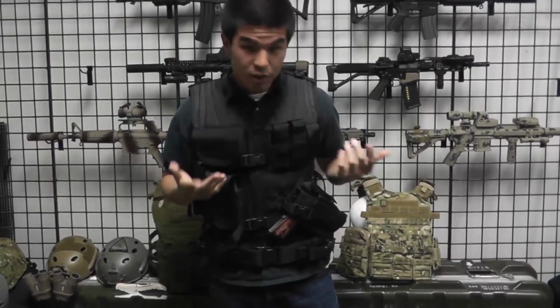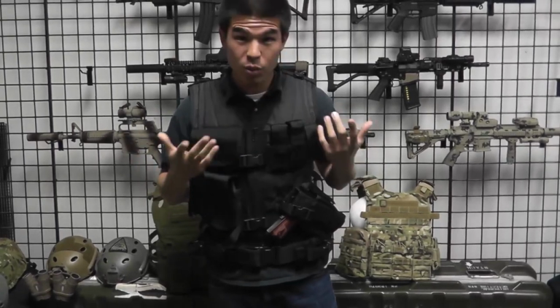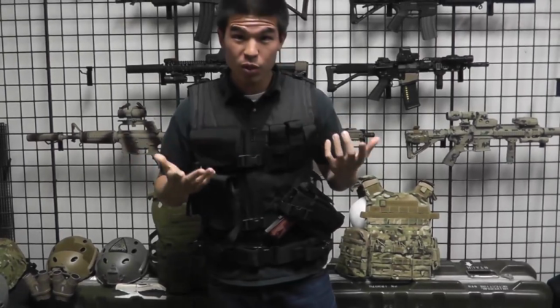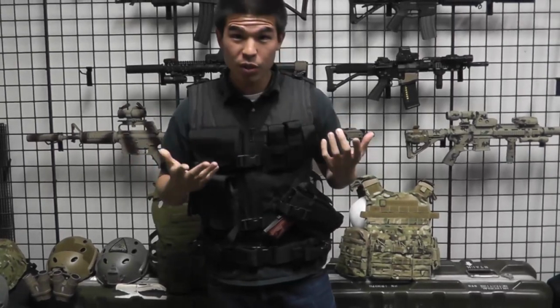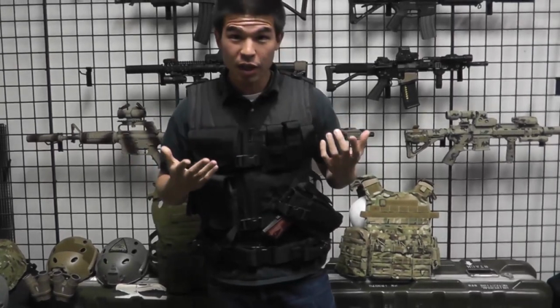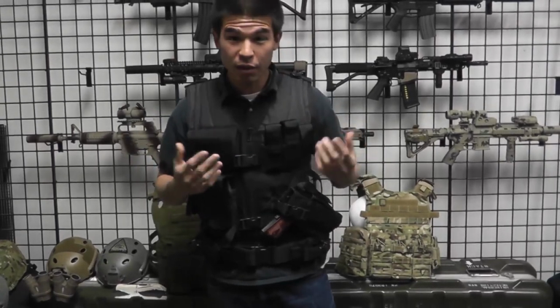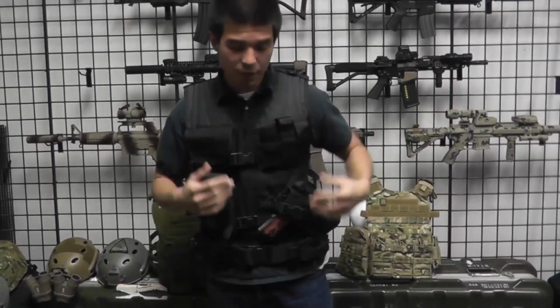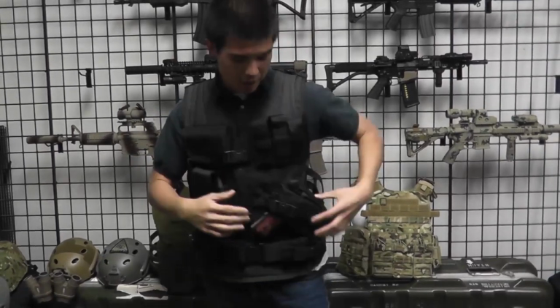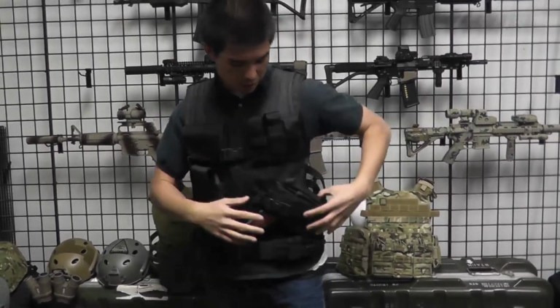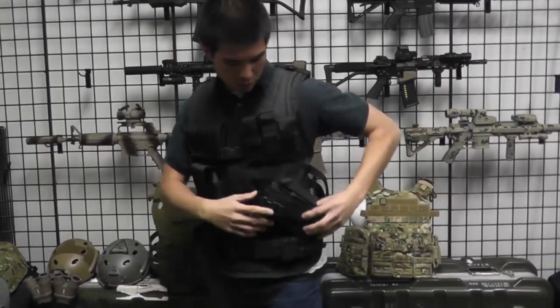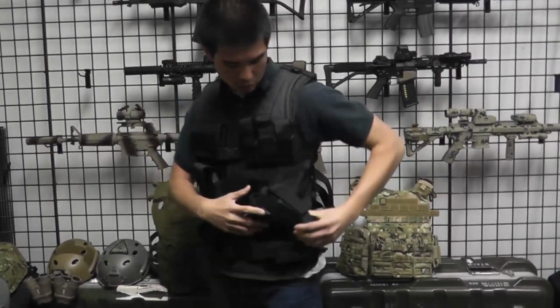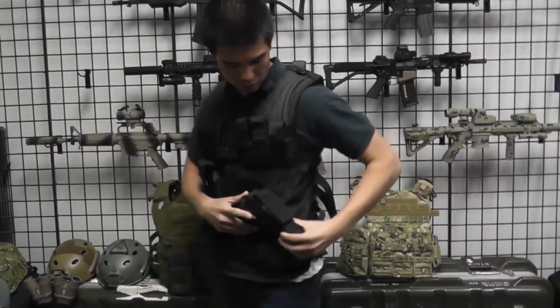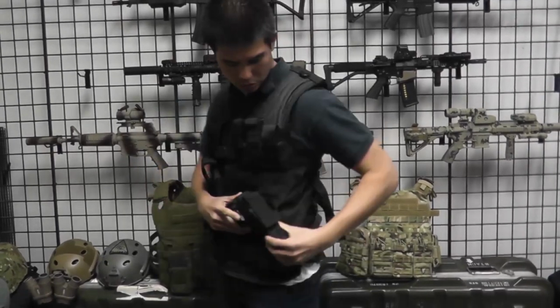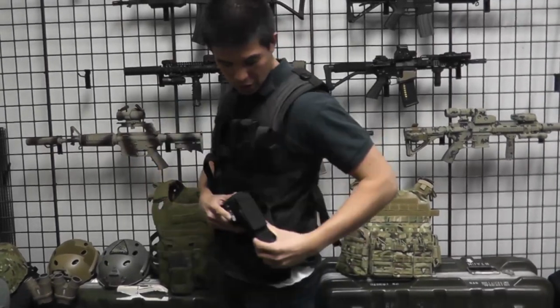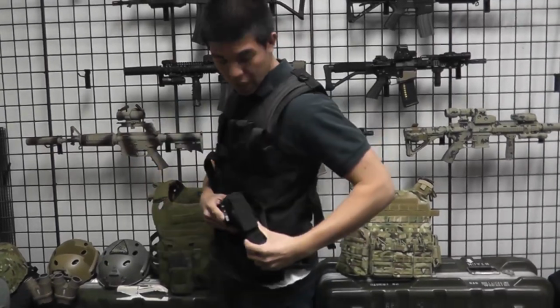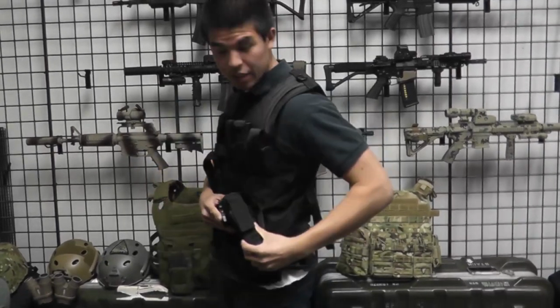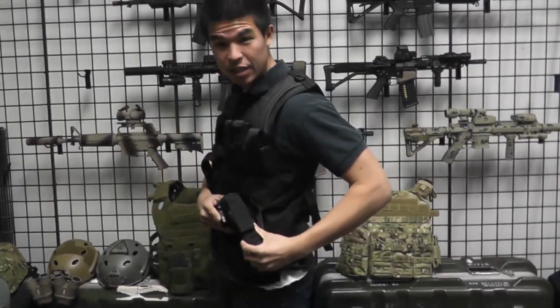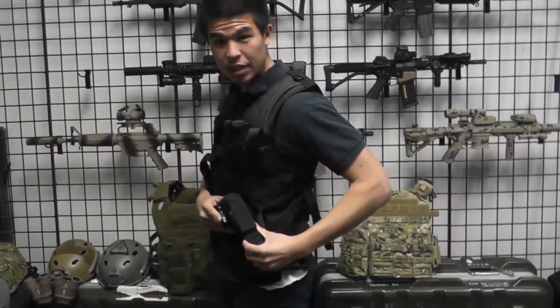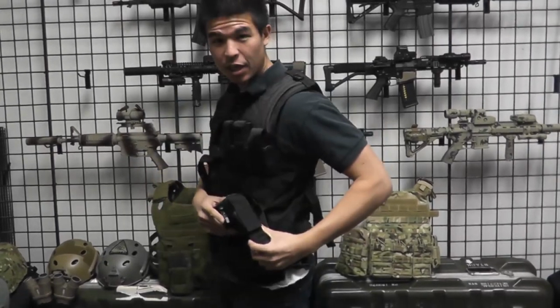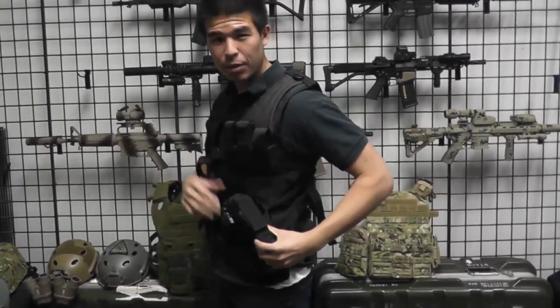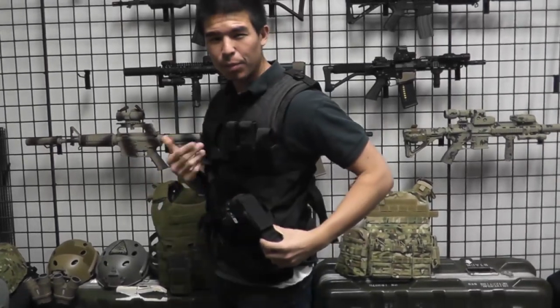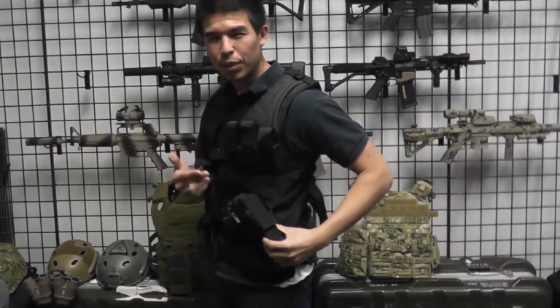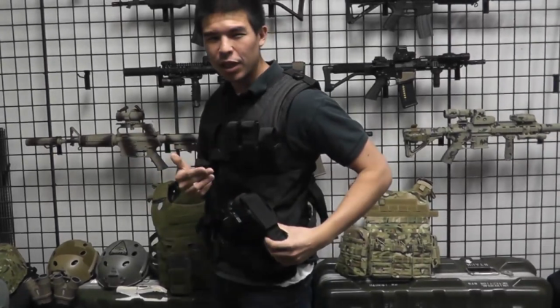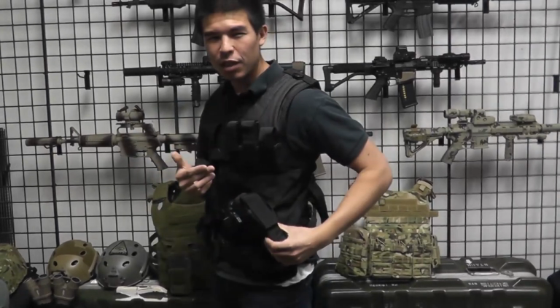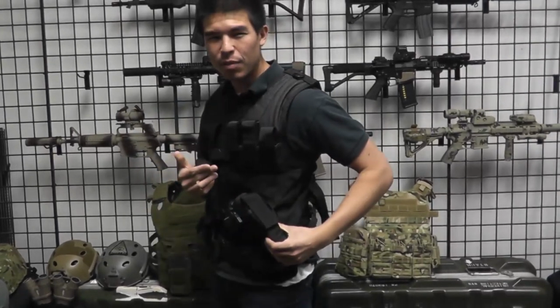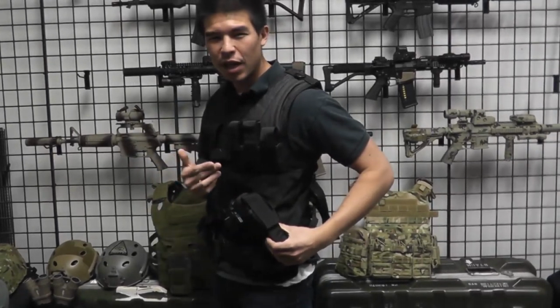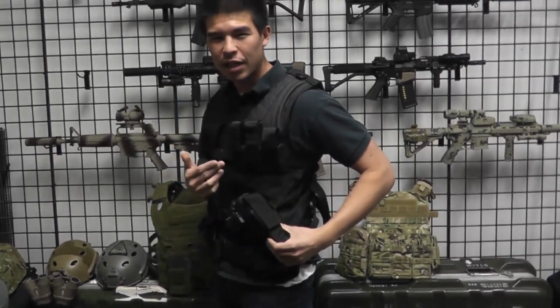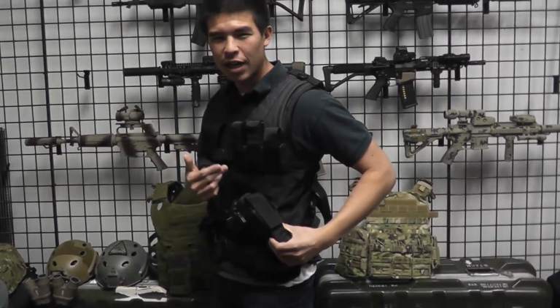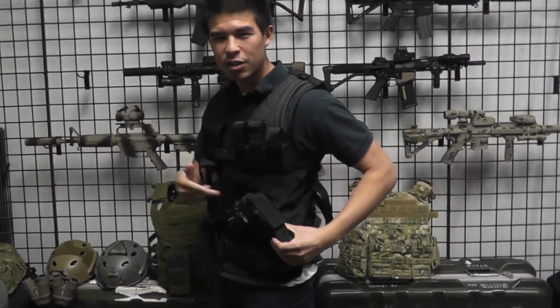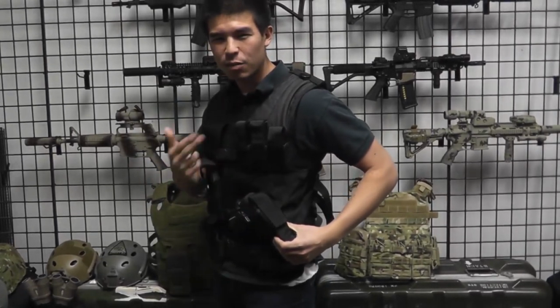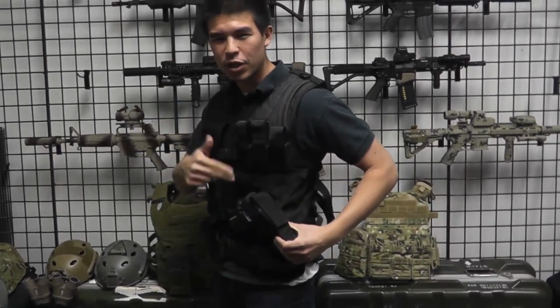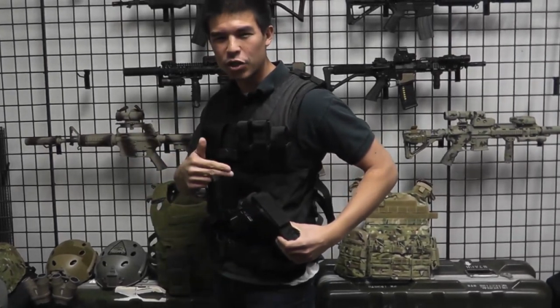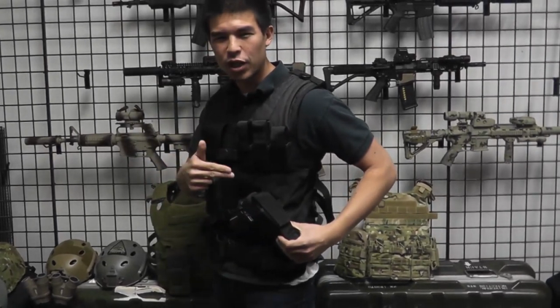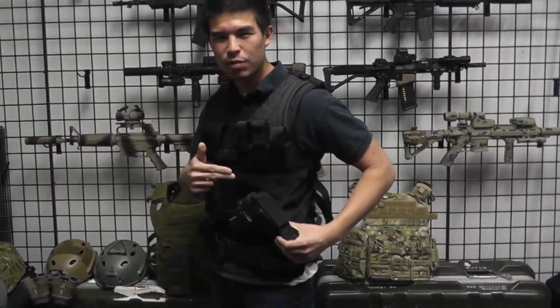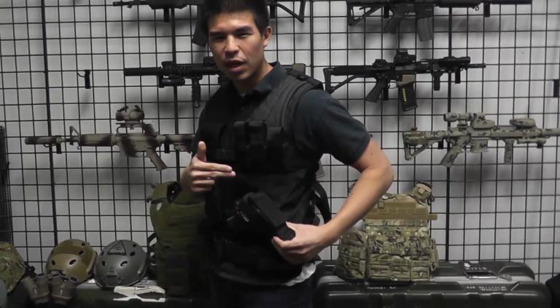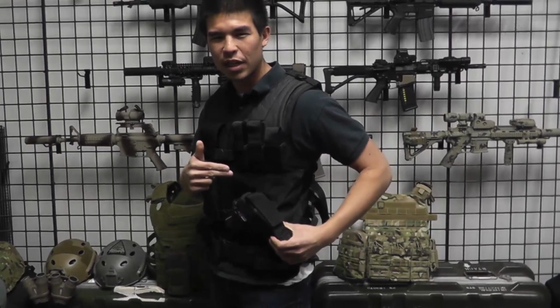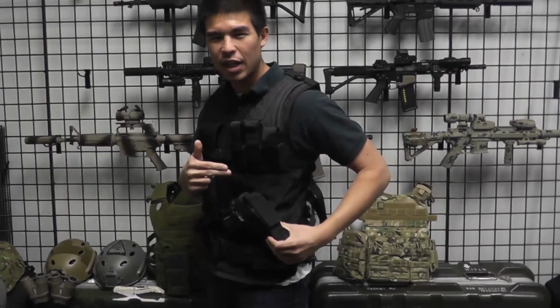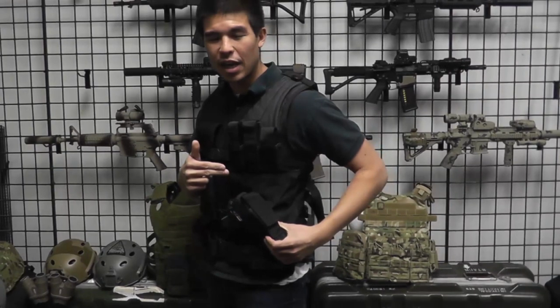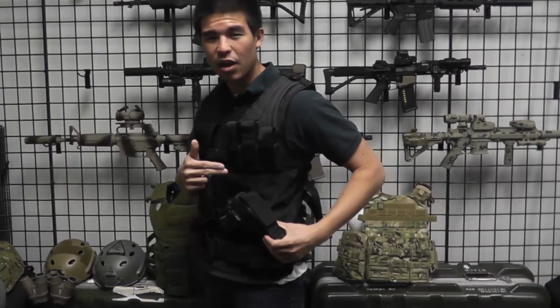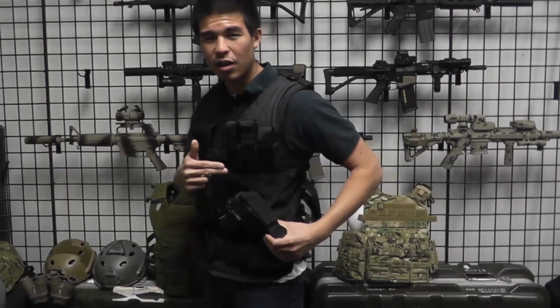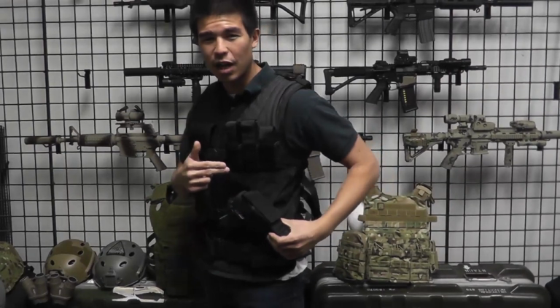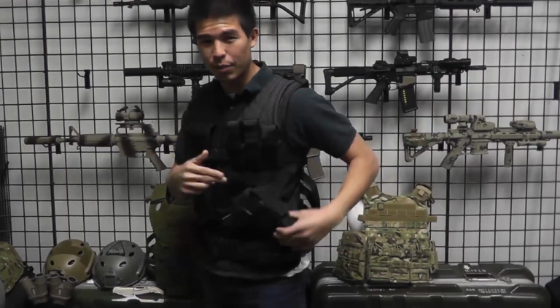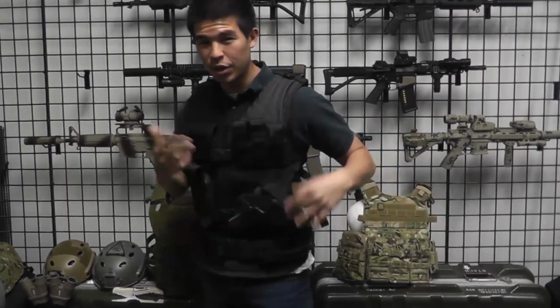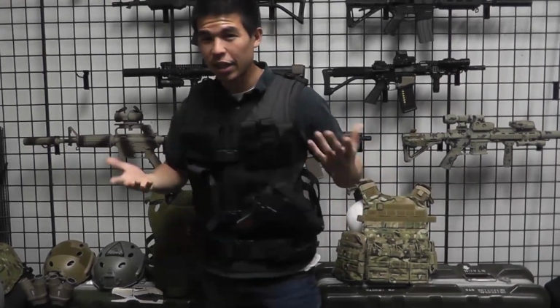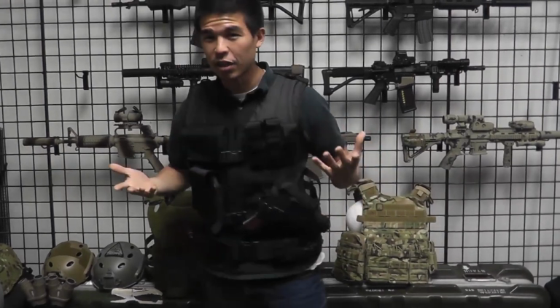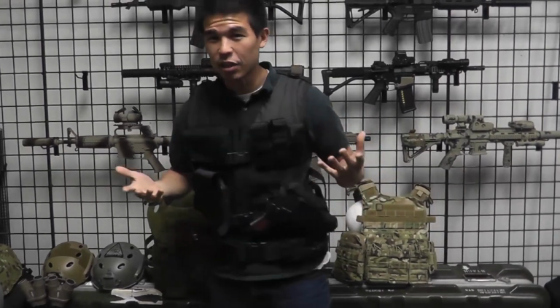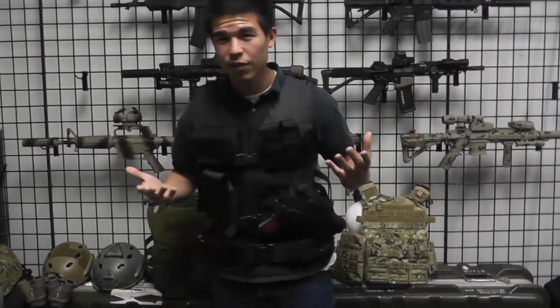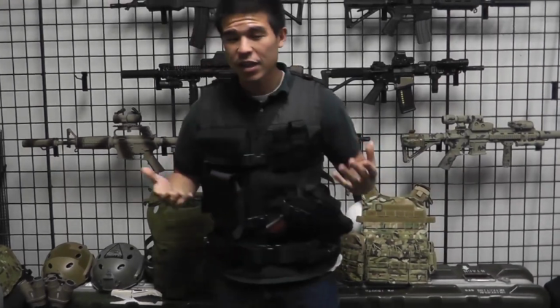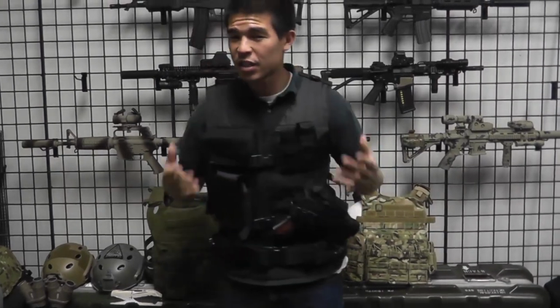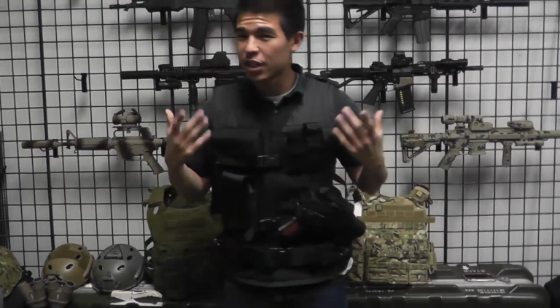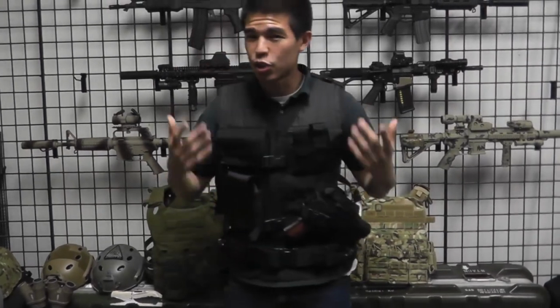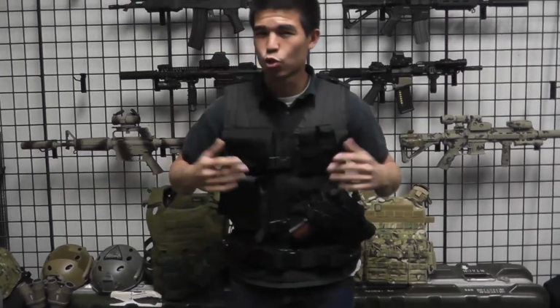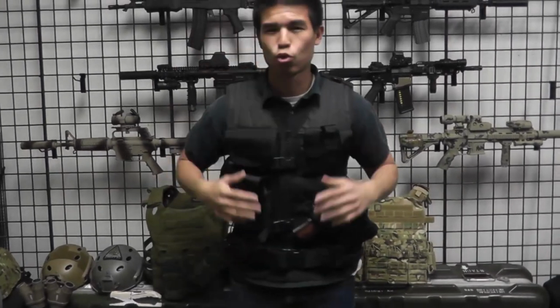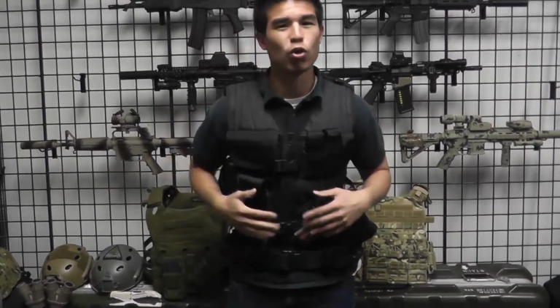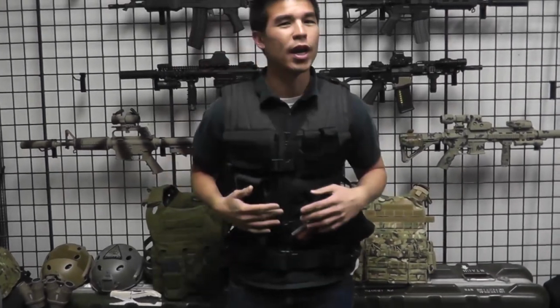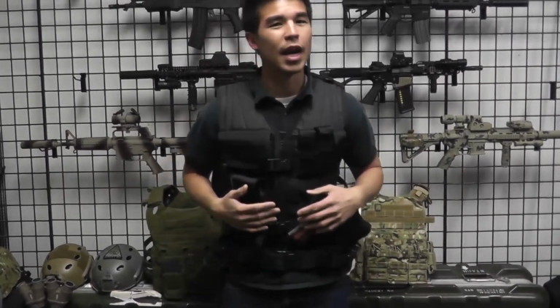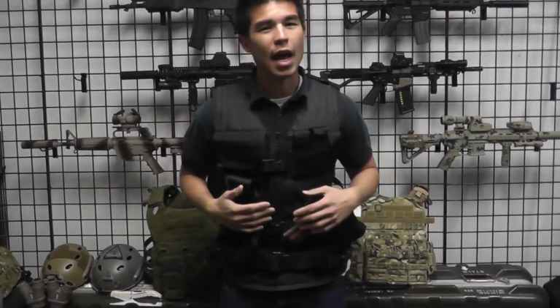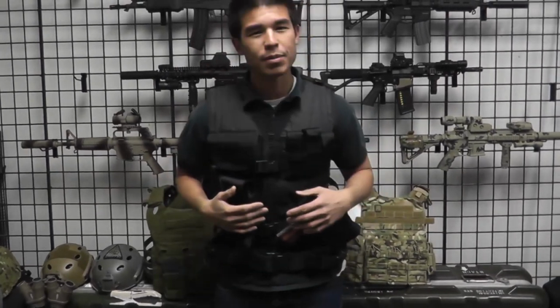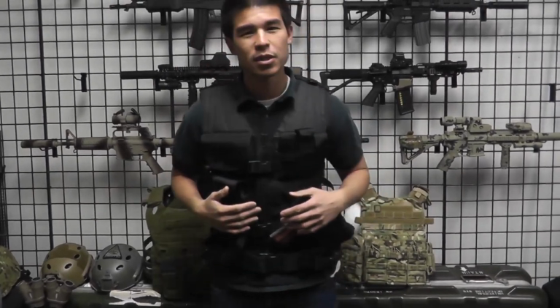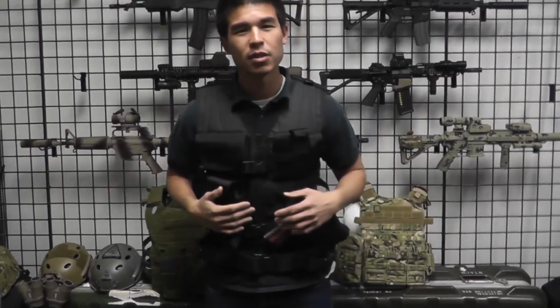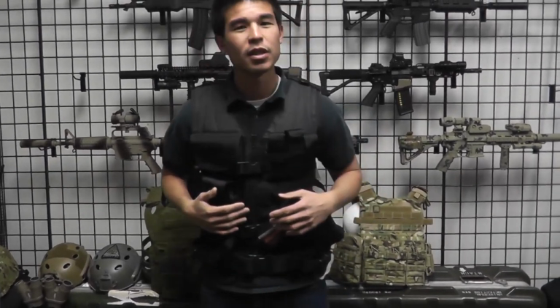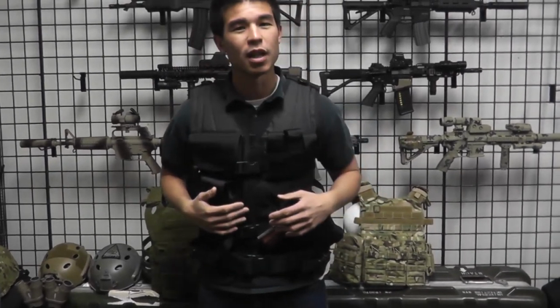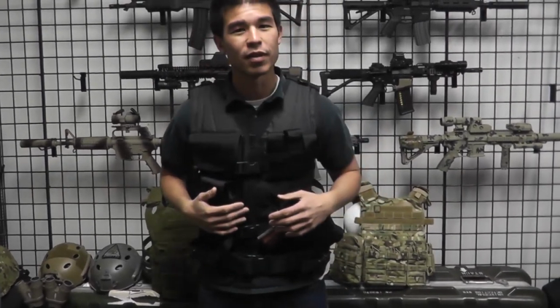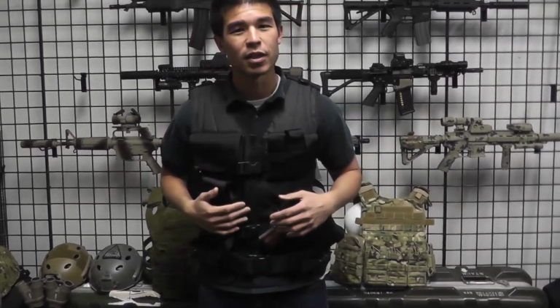Also when you get the vest, the holster doesn't come completely MOLLEd on, so make sure you guys MOLLE that all on. Check out this vest, it's great — absolutely love it.